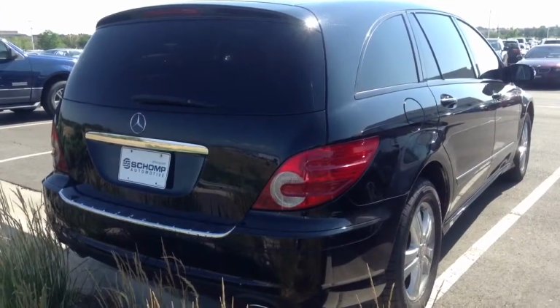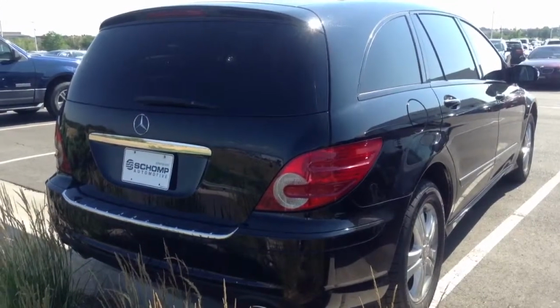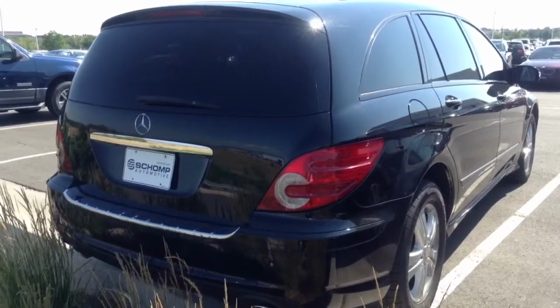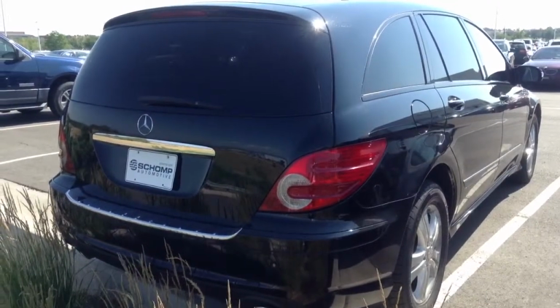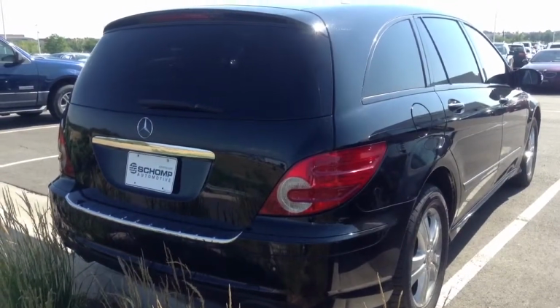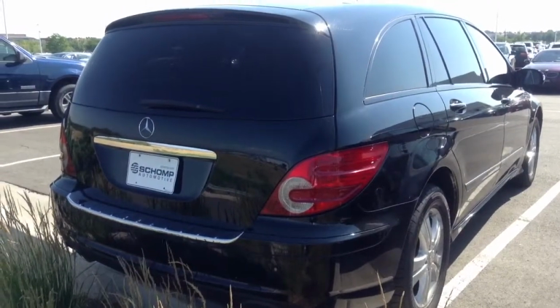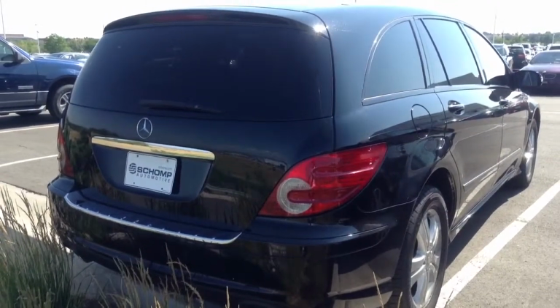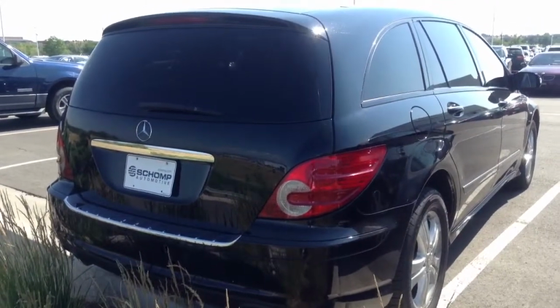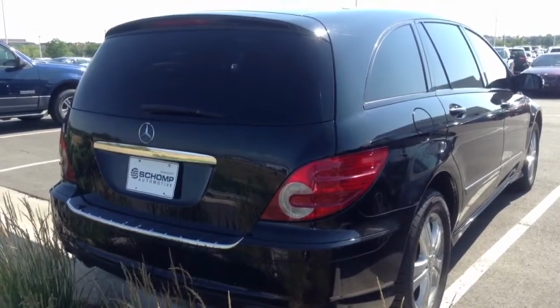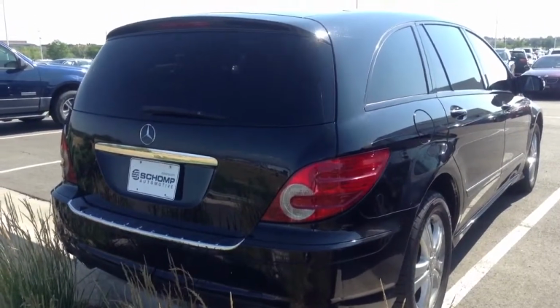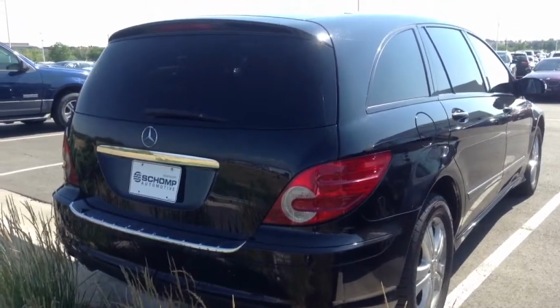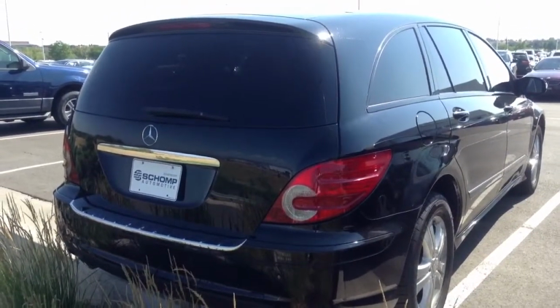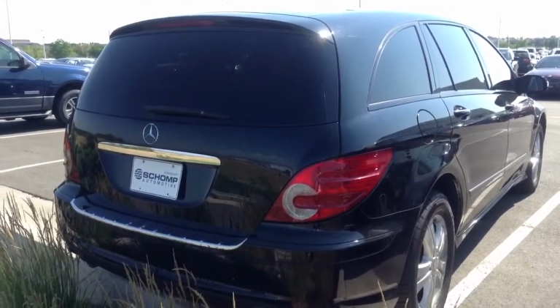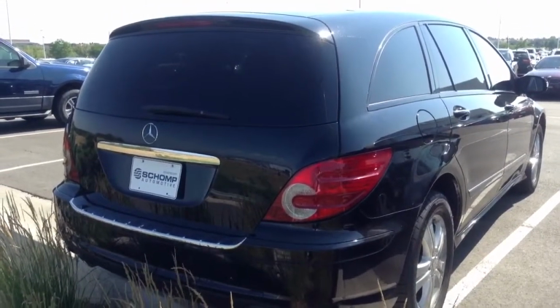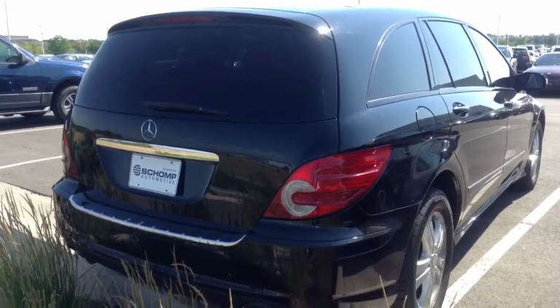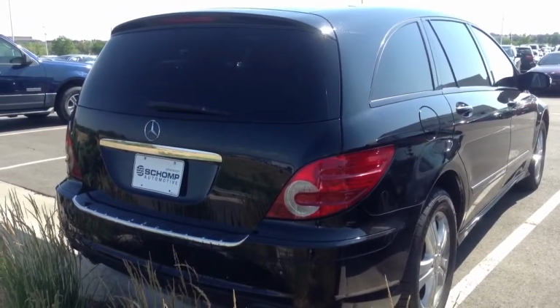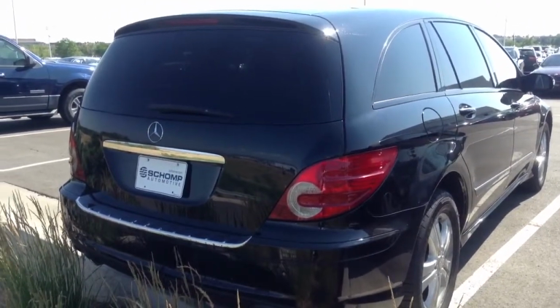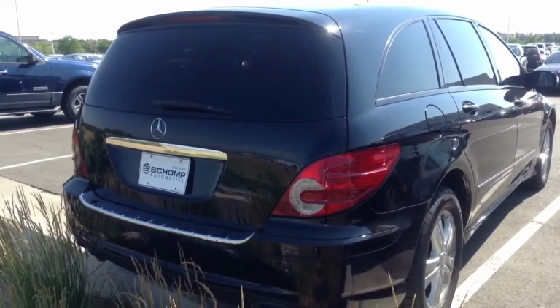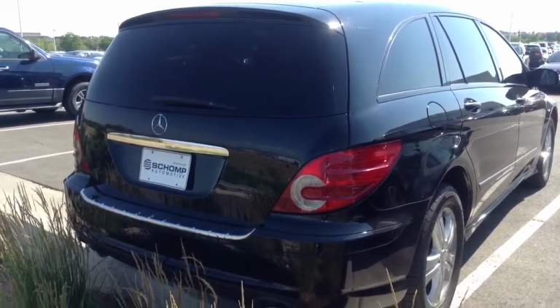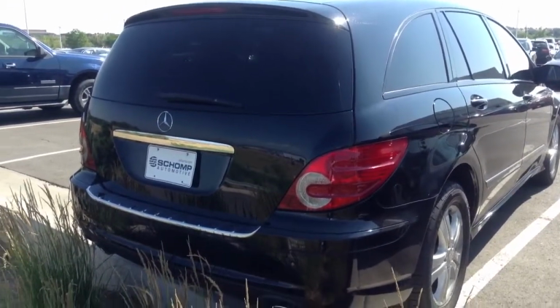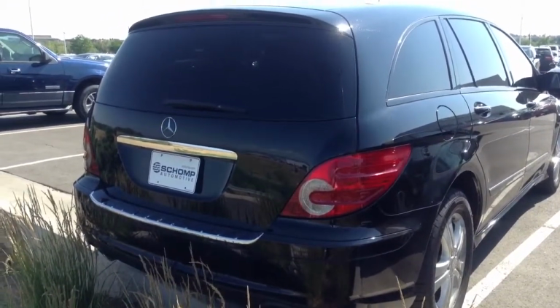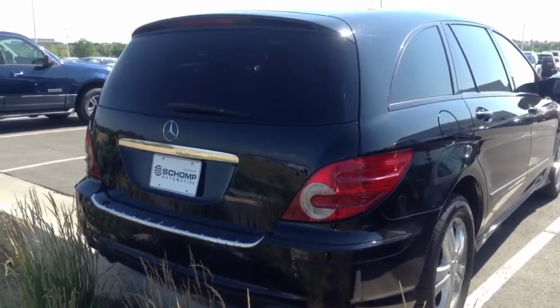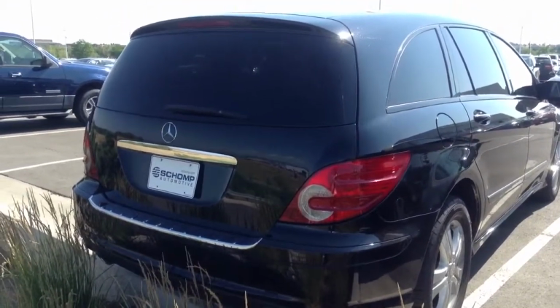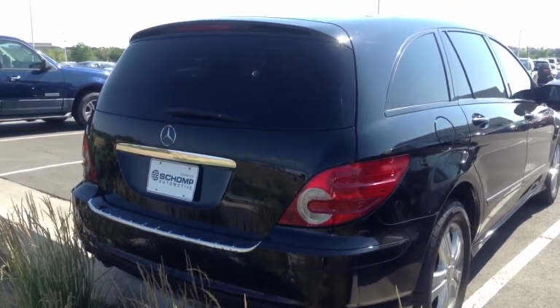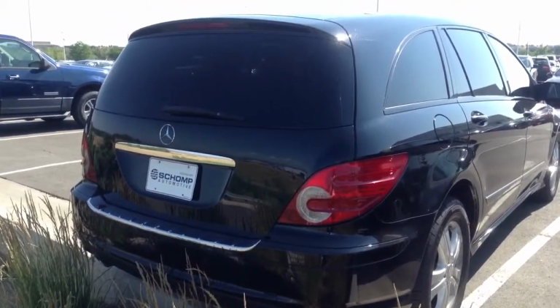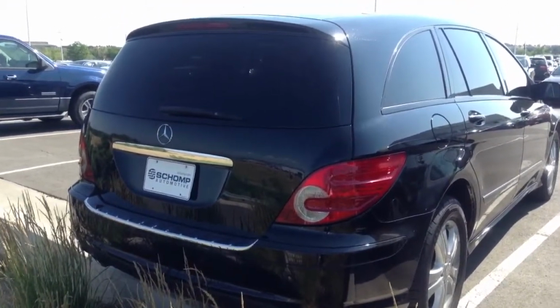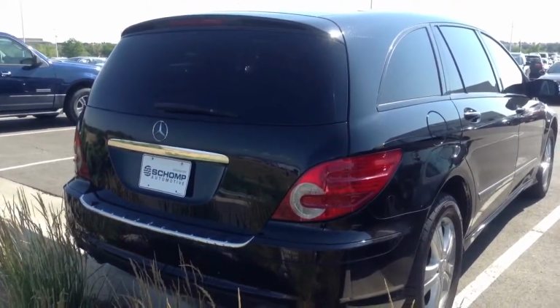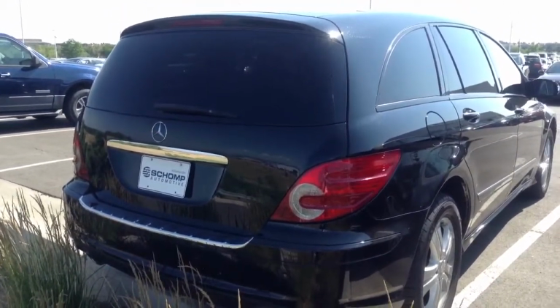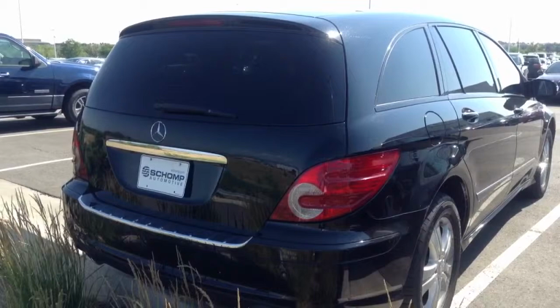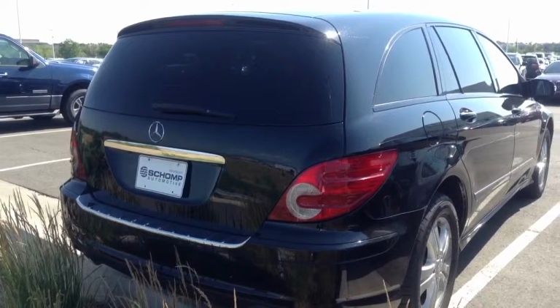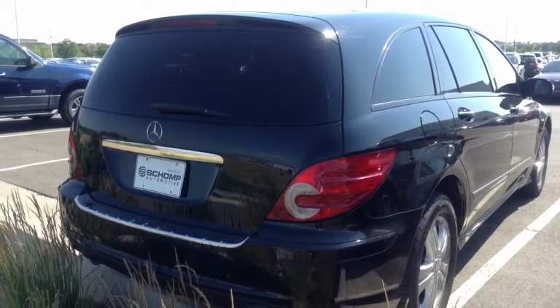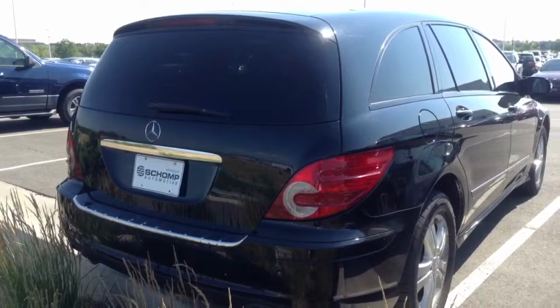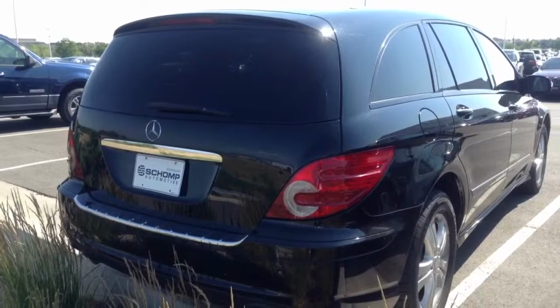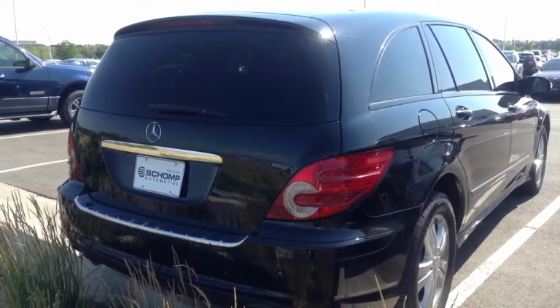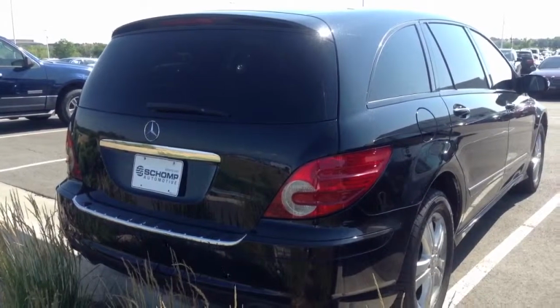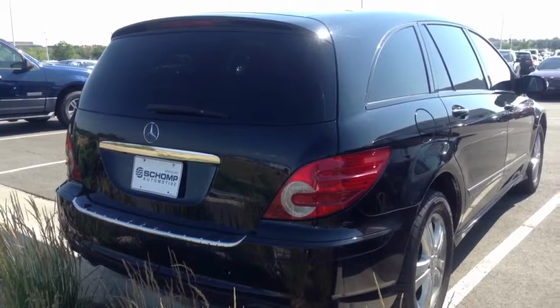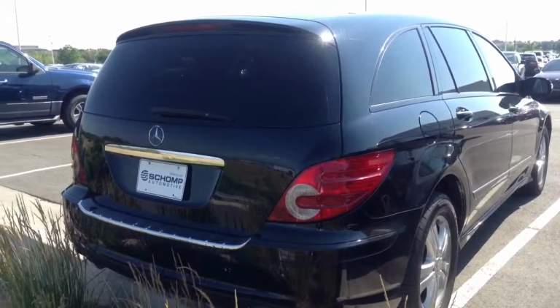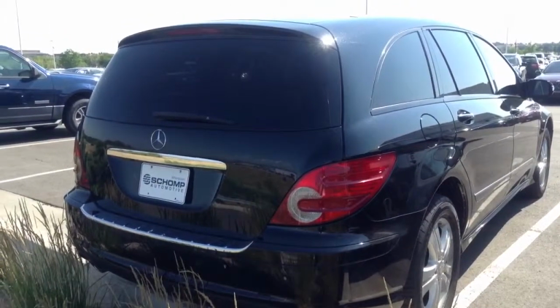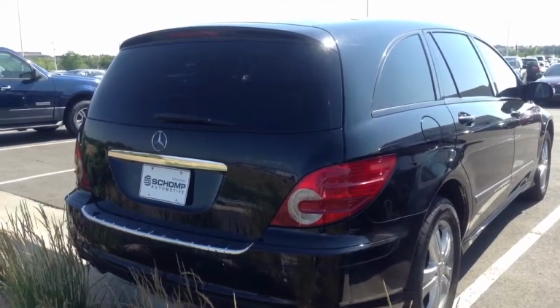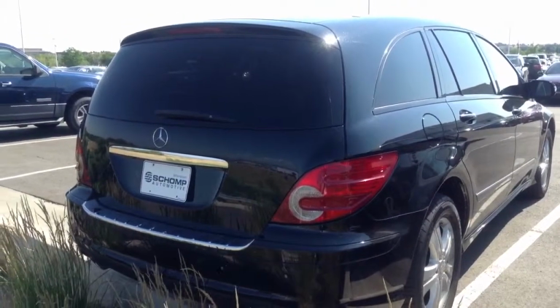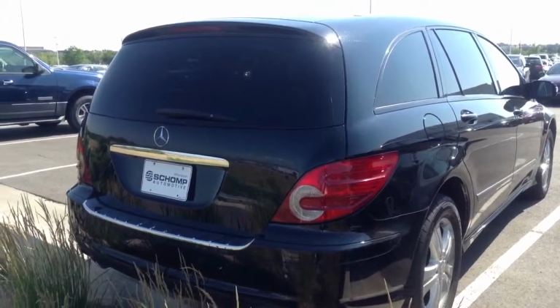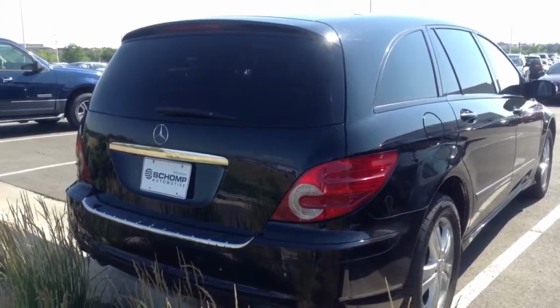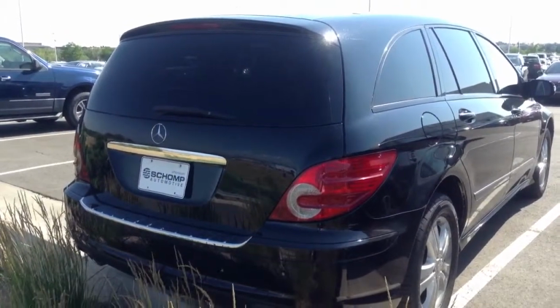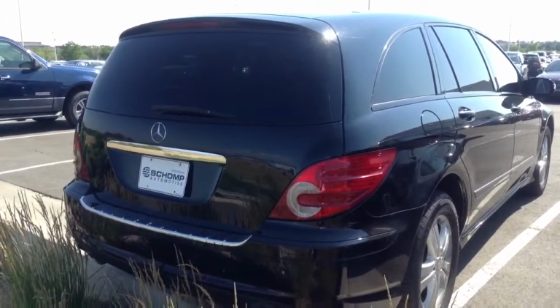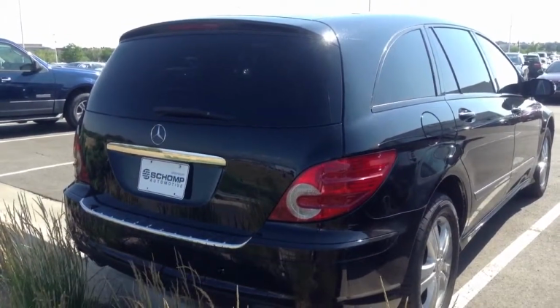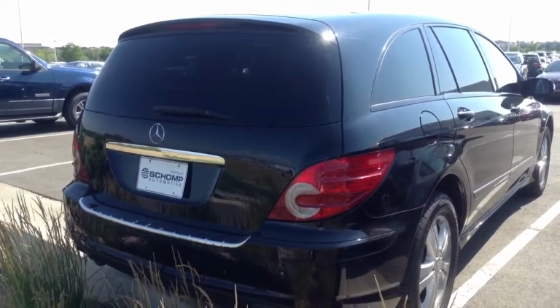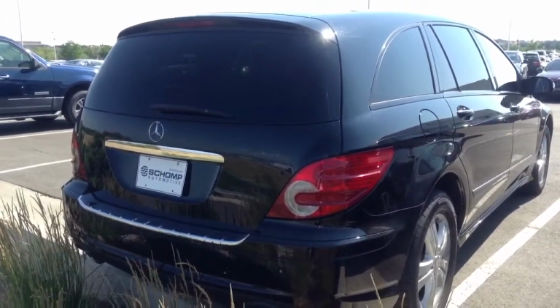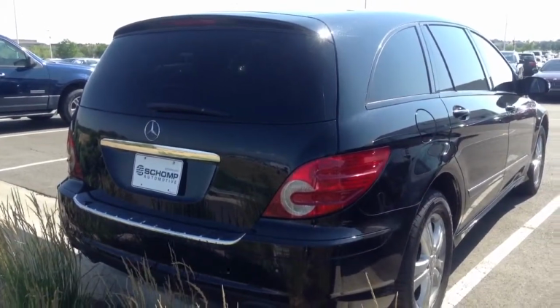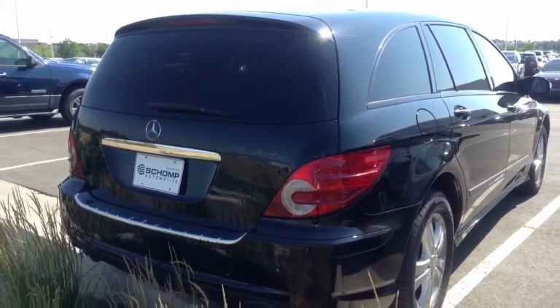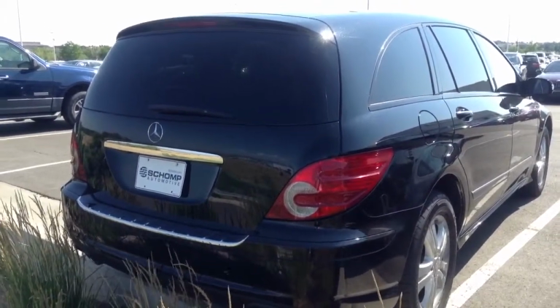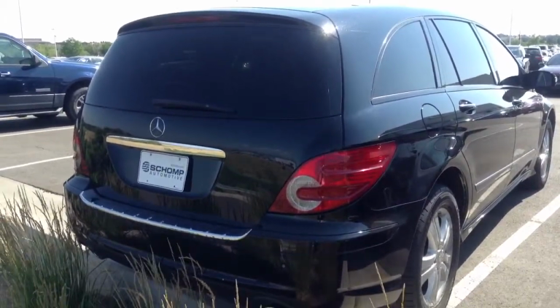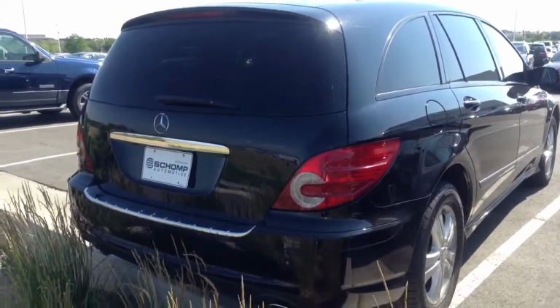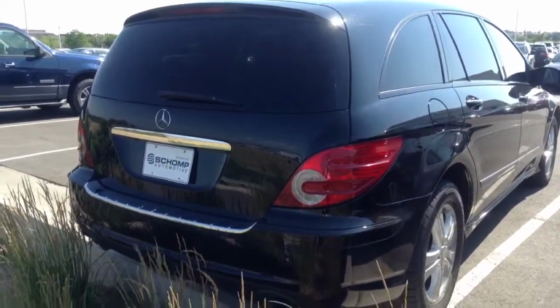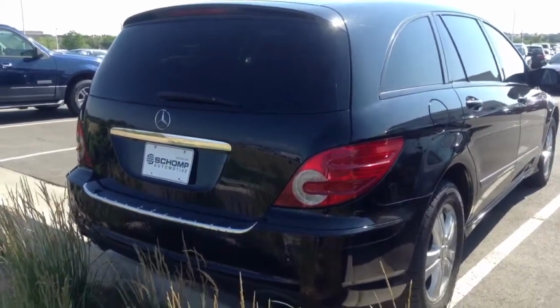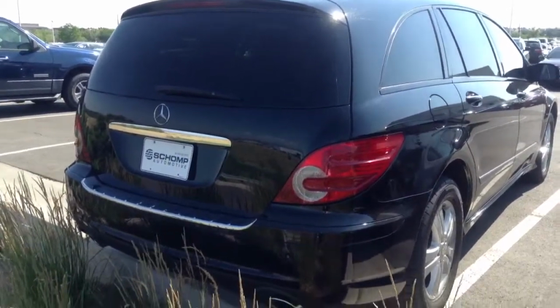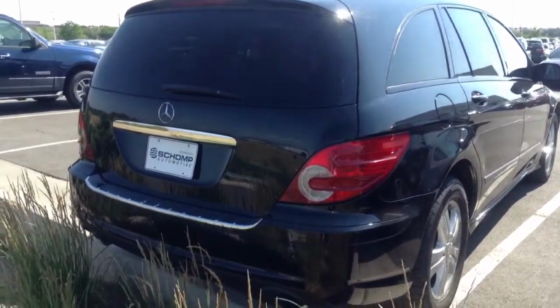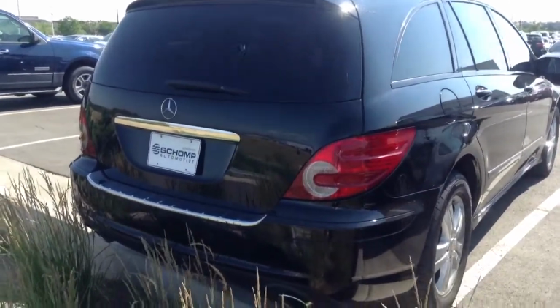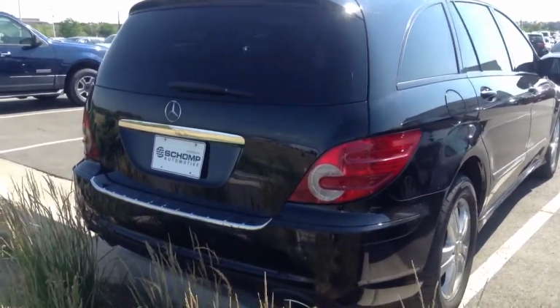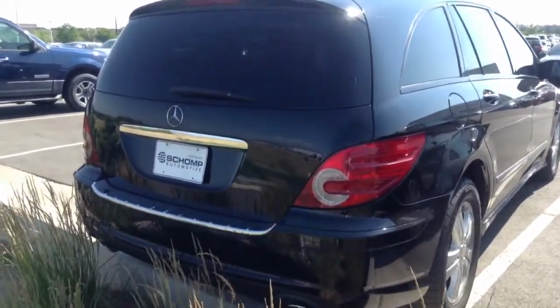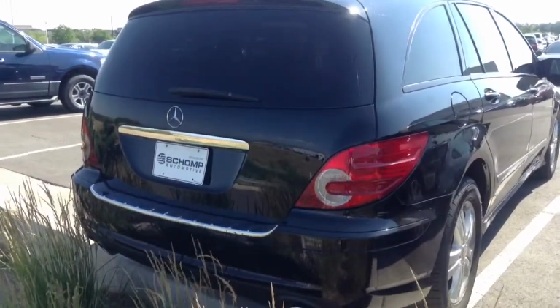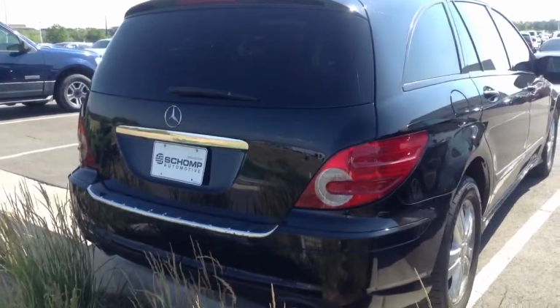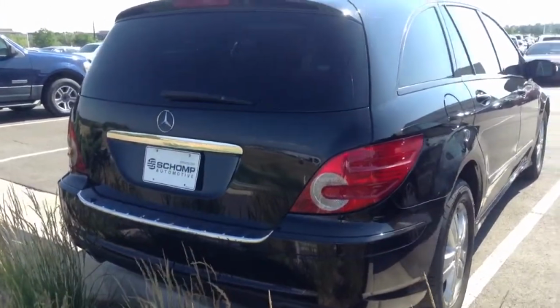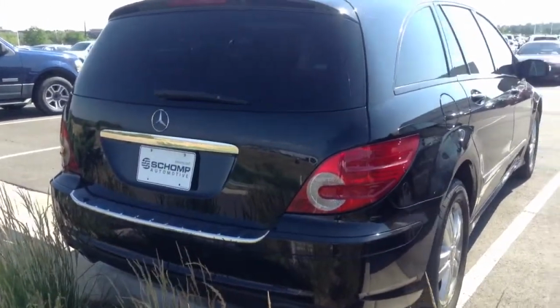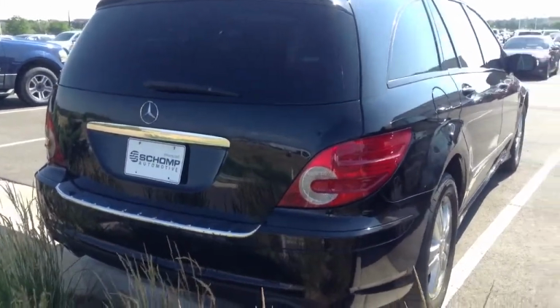Hi Terence, this is Justin at Sean BMW. I wanted to do a quick video walk around of that Mercedes that you were inquiring about, or at least one of them.